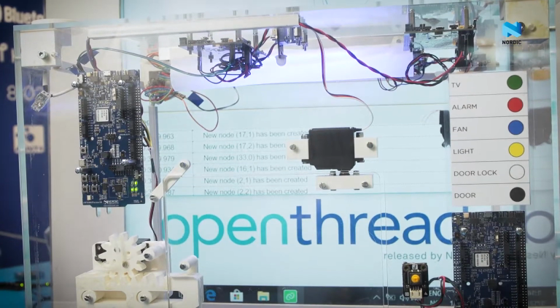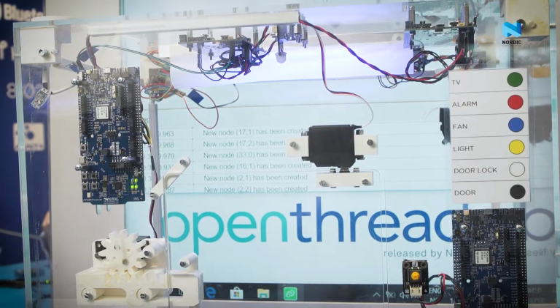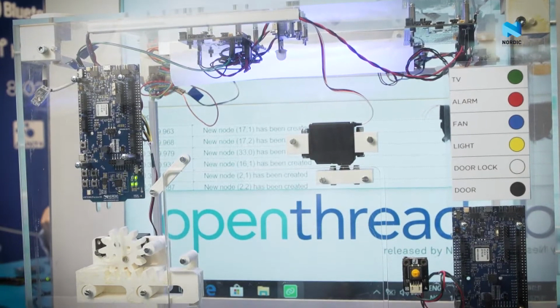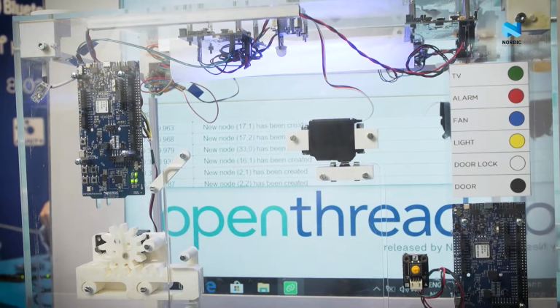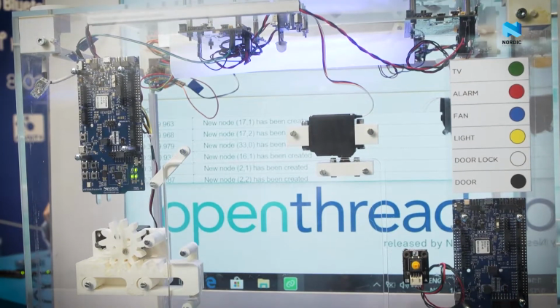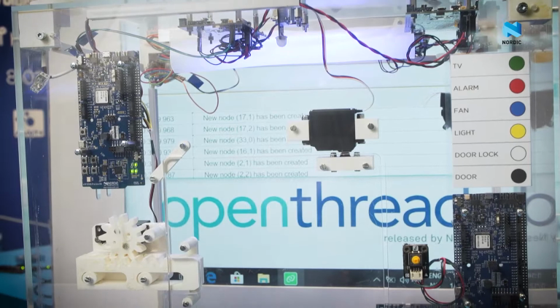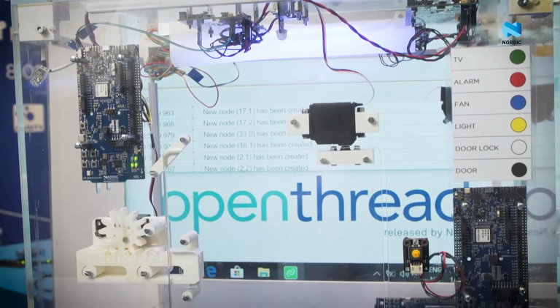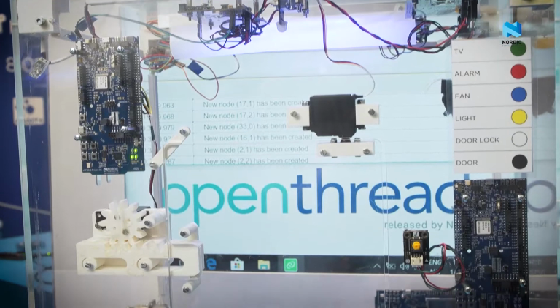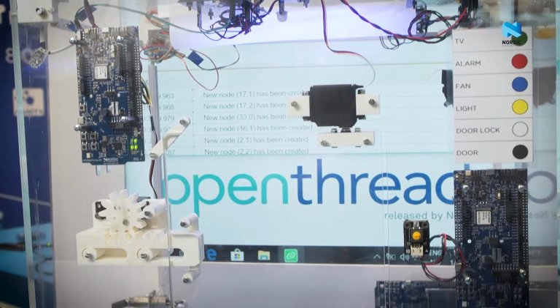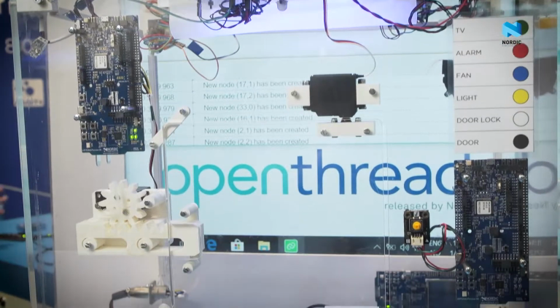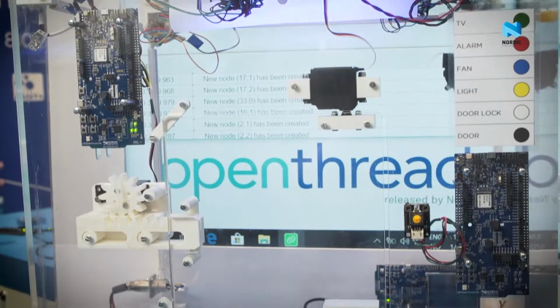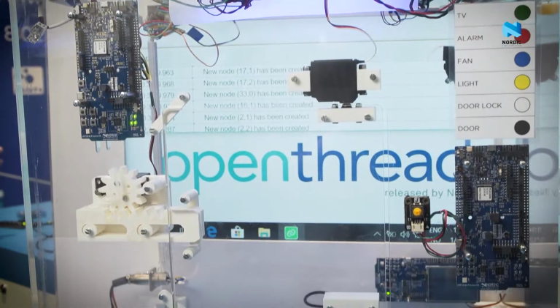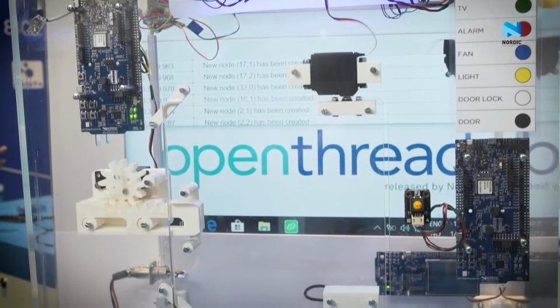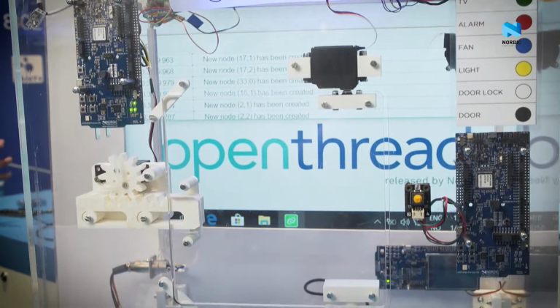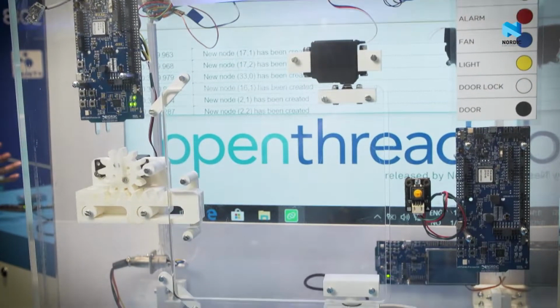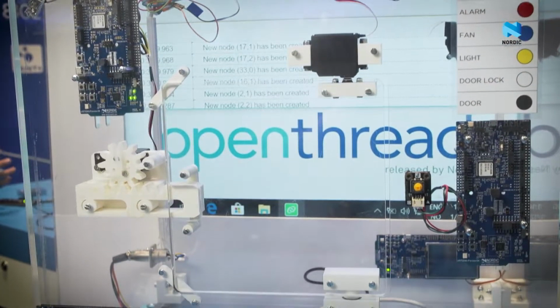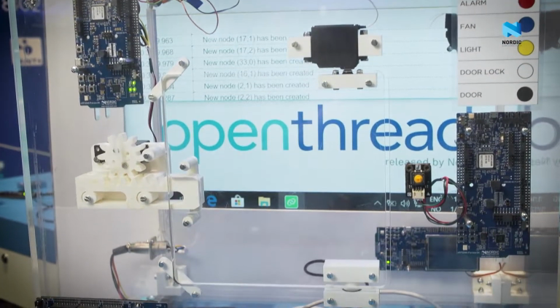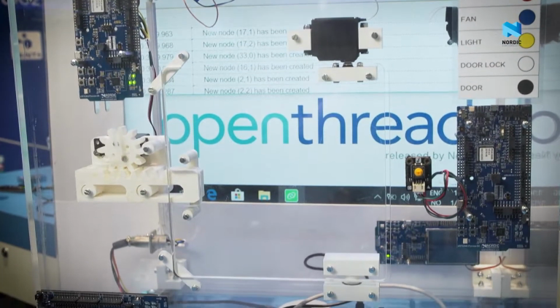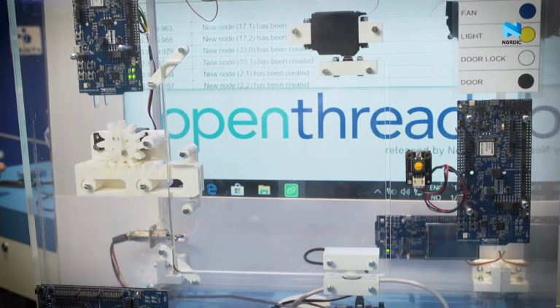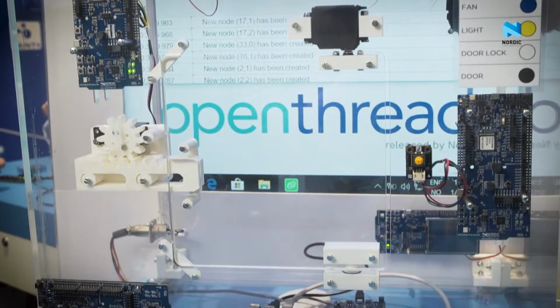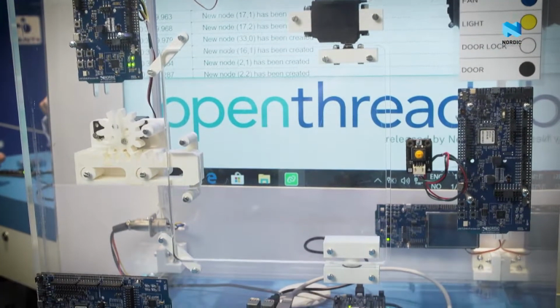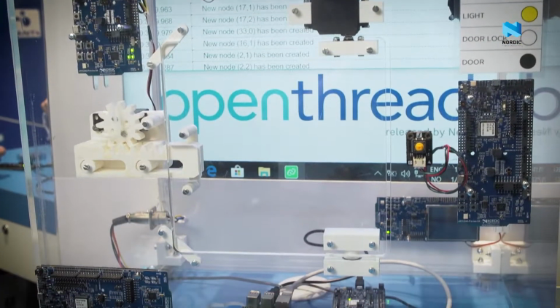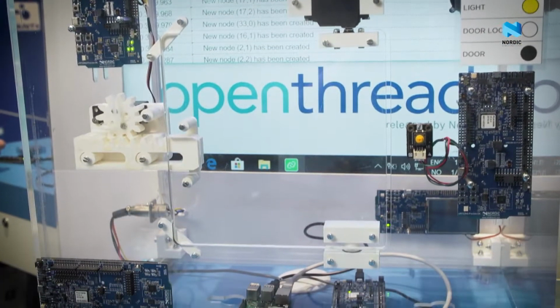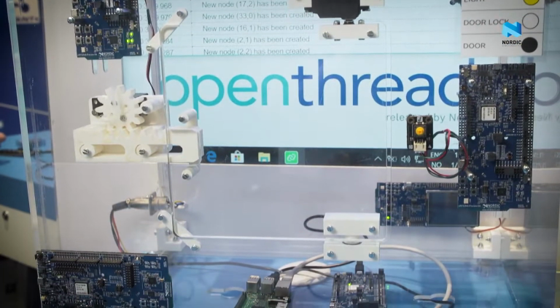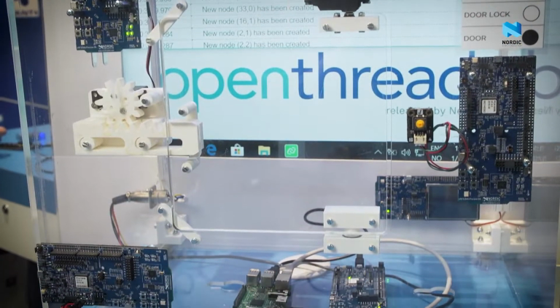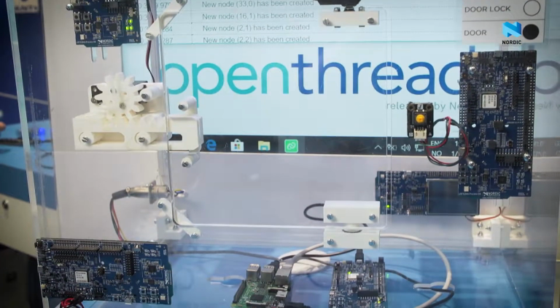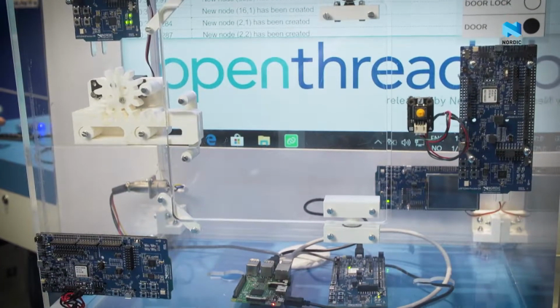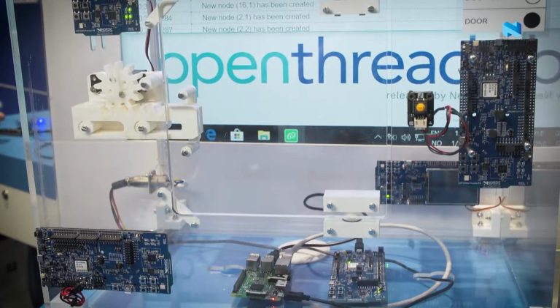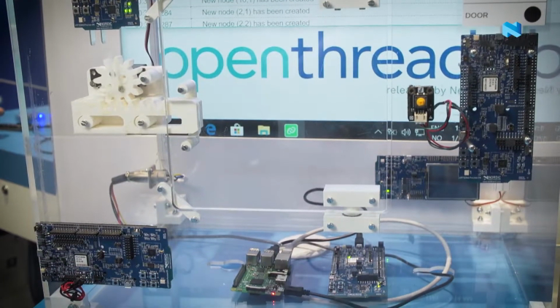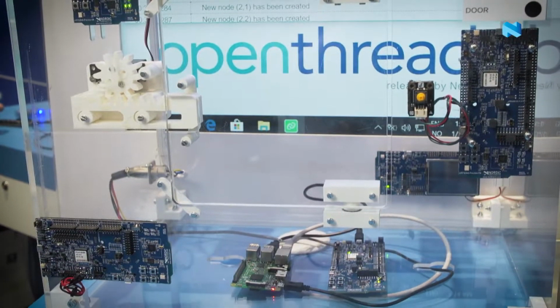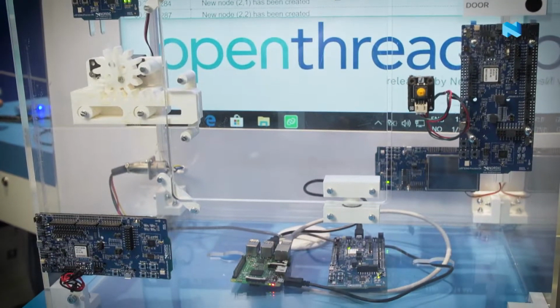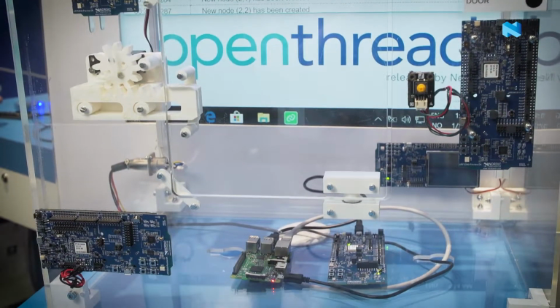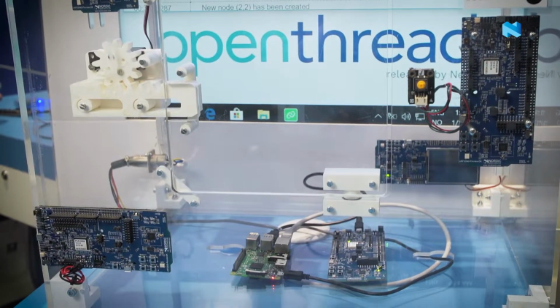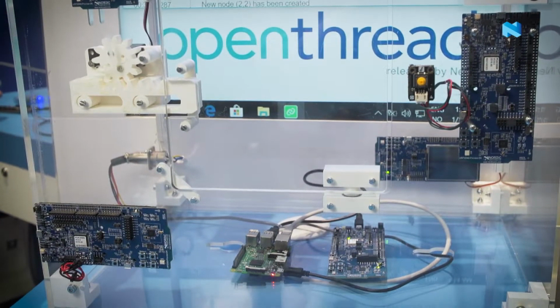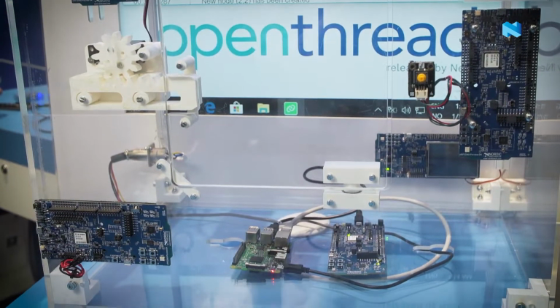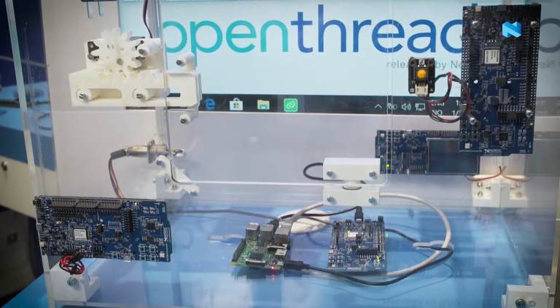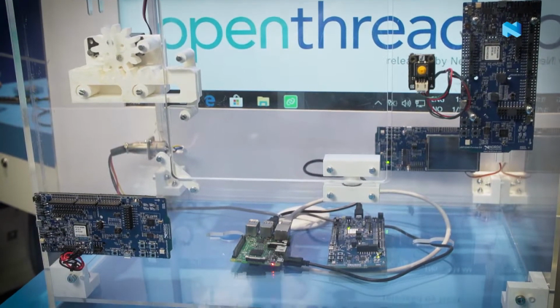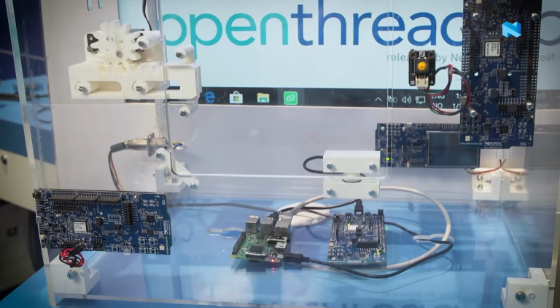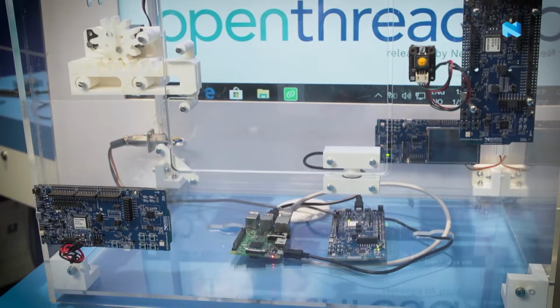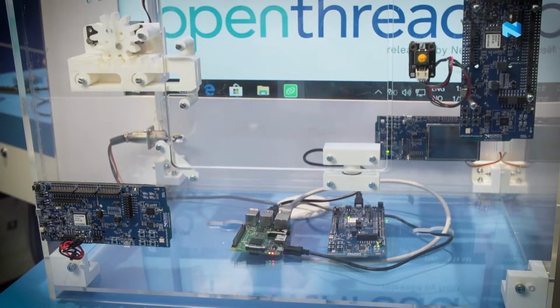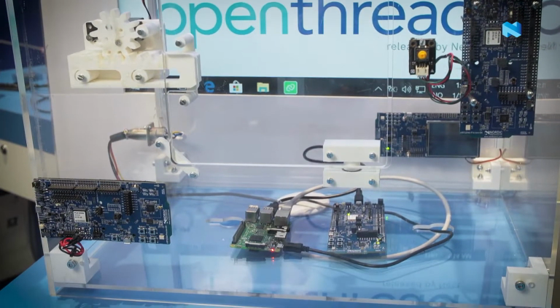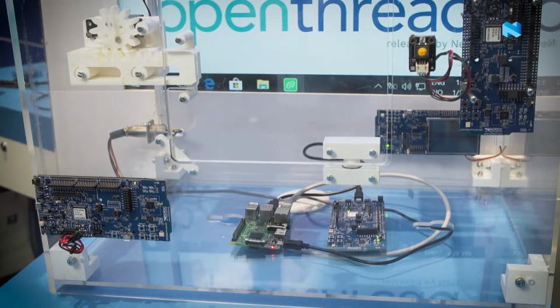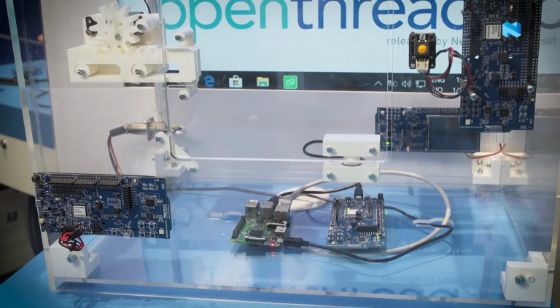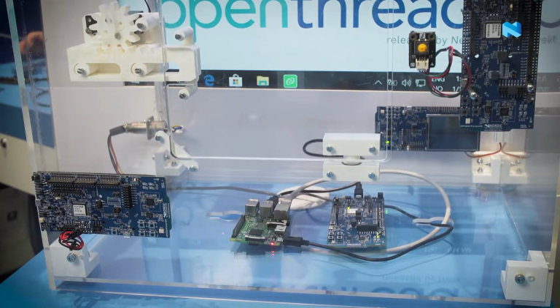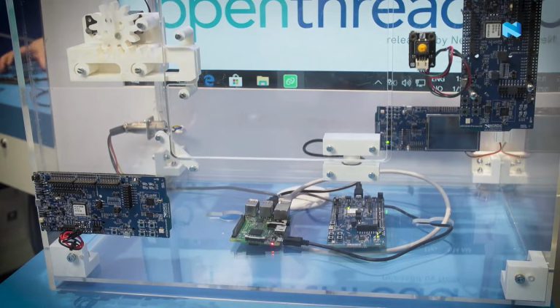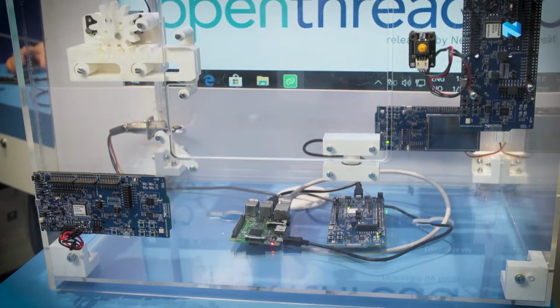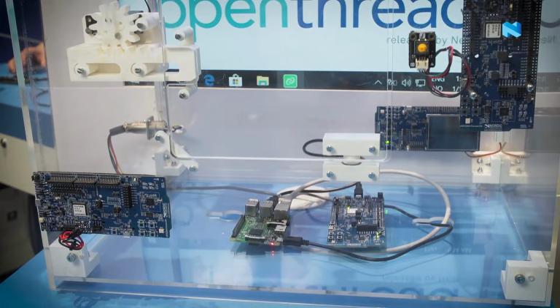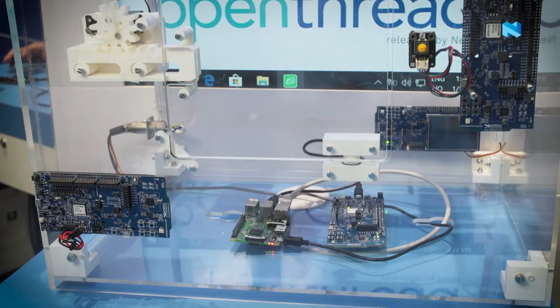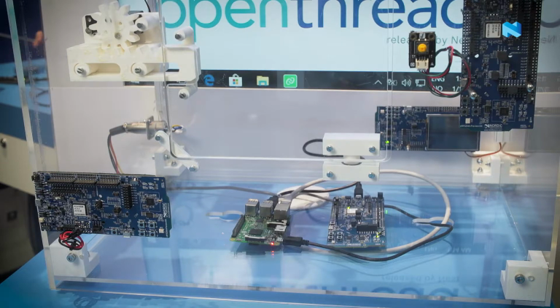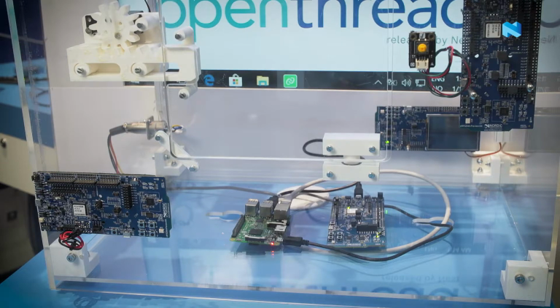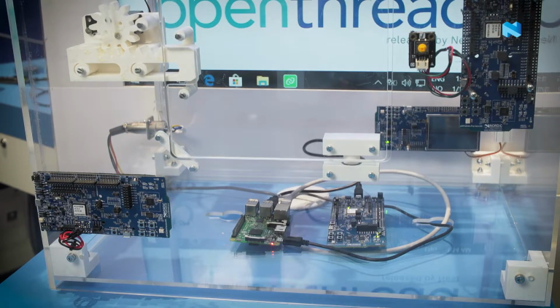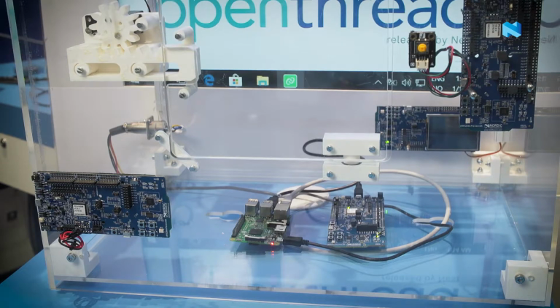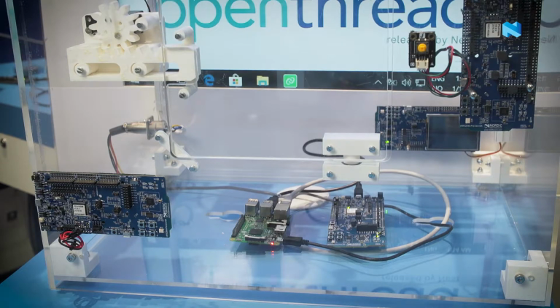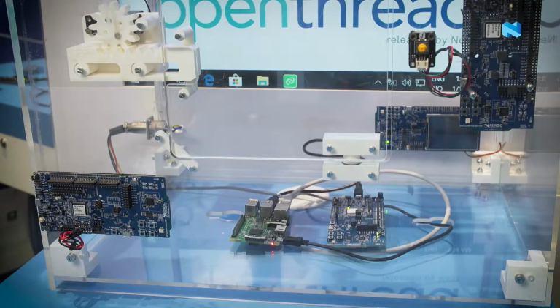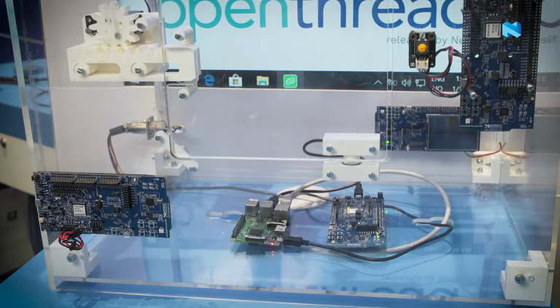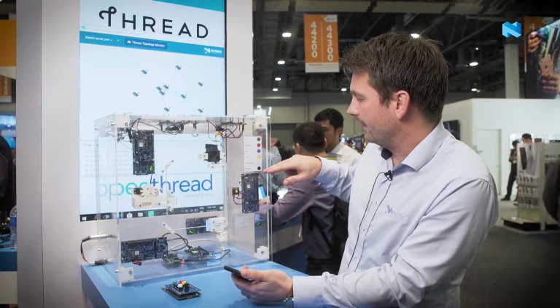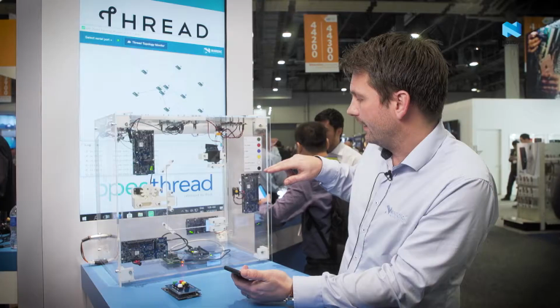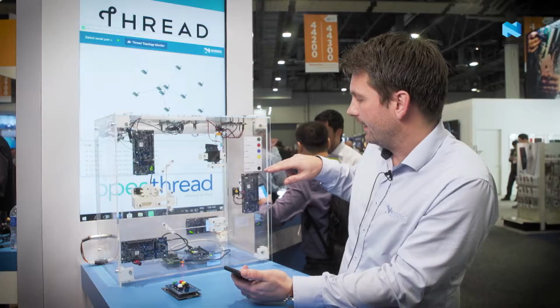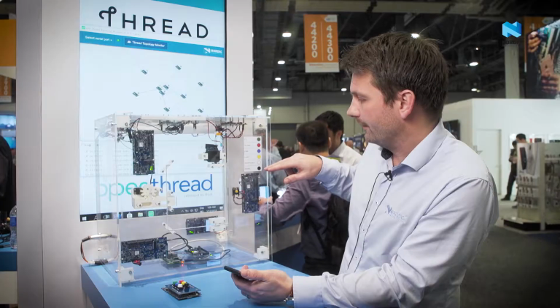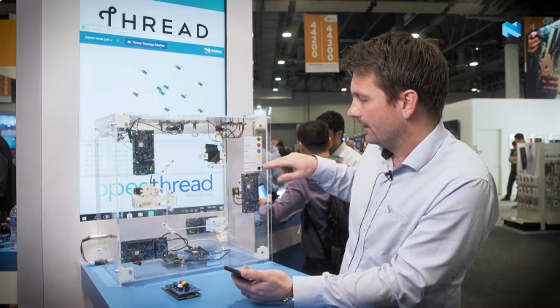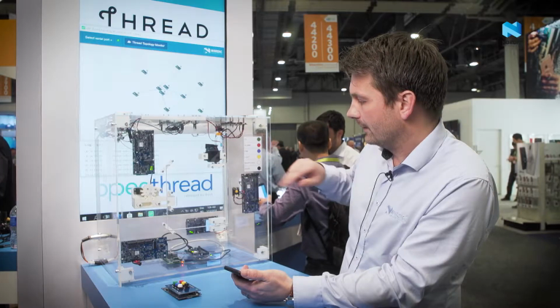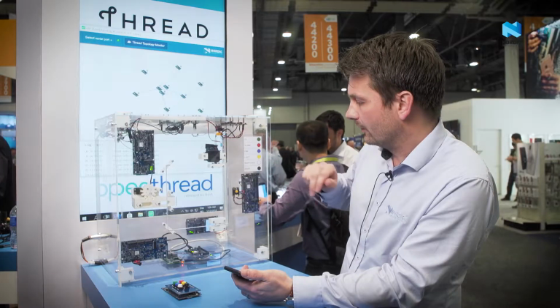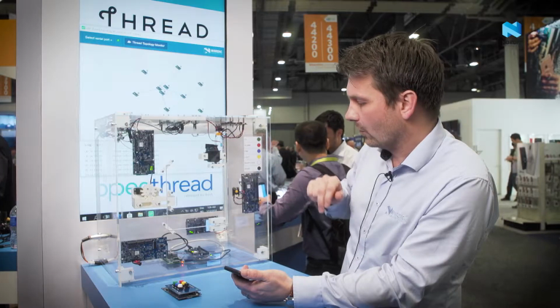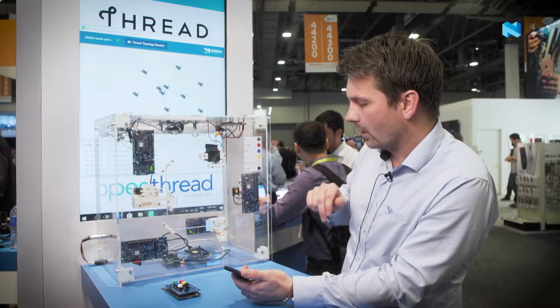What you can see here is that we can control a TV, alarm, fan, light, door lock, and the door.